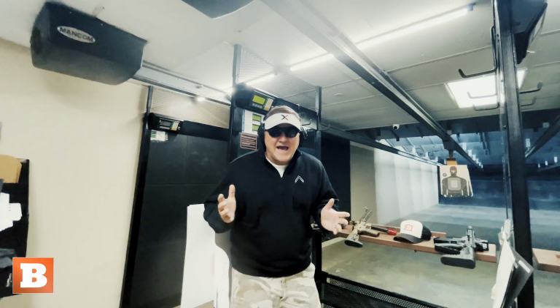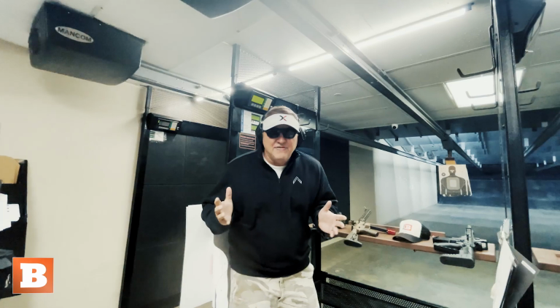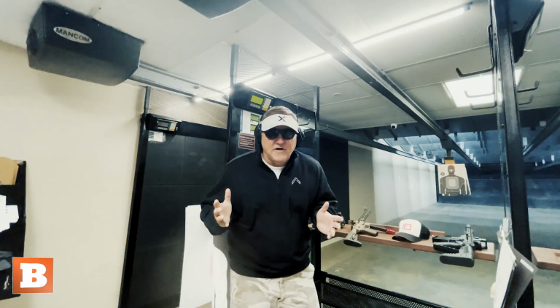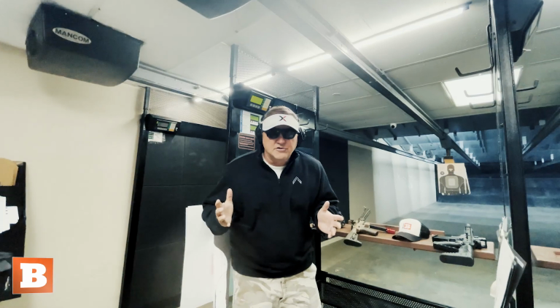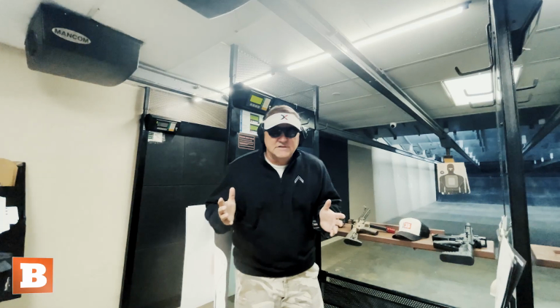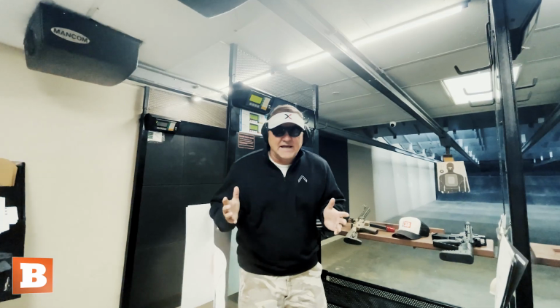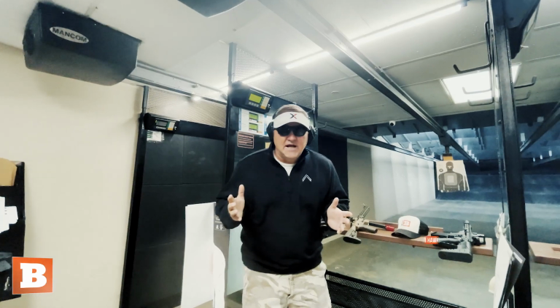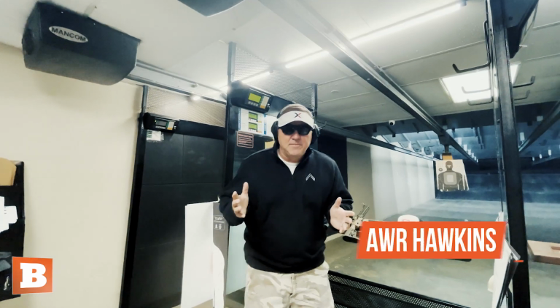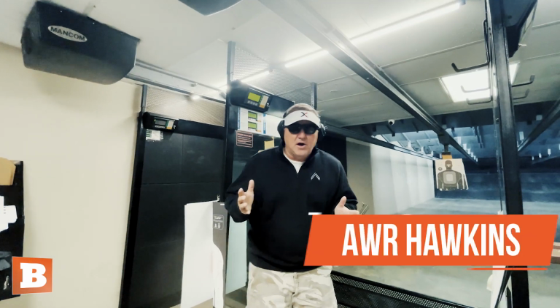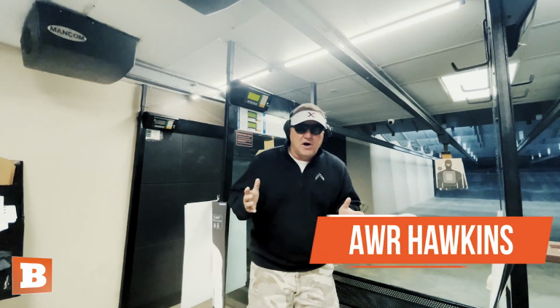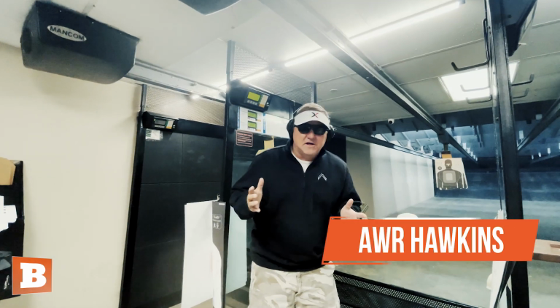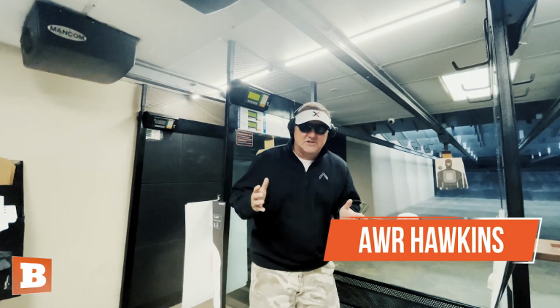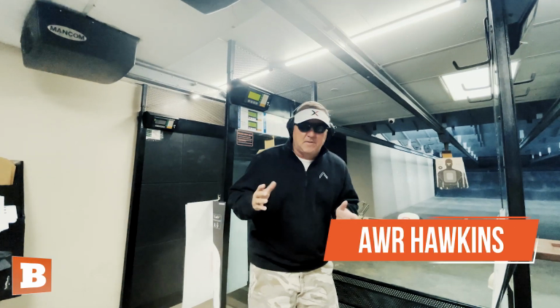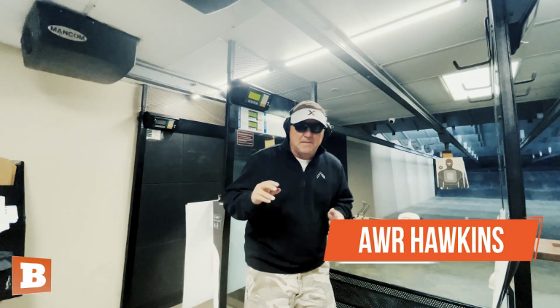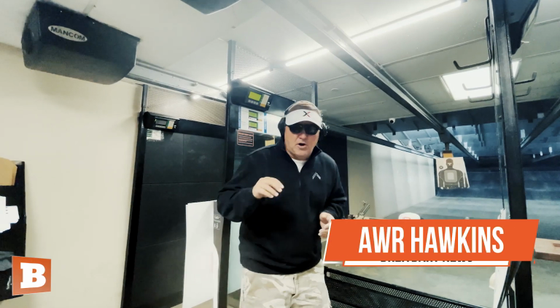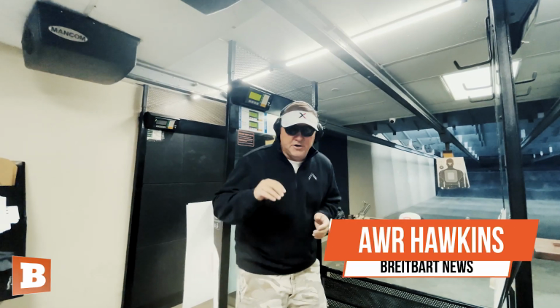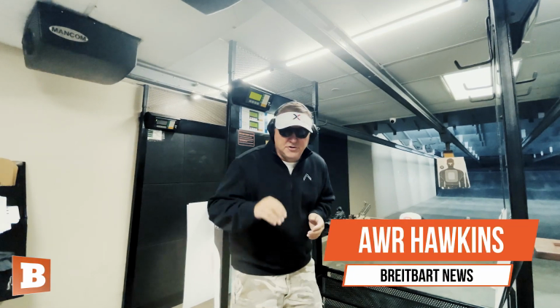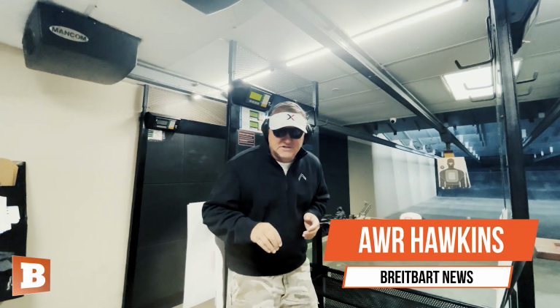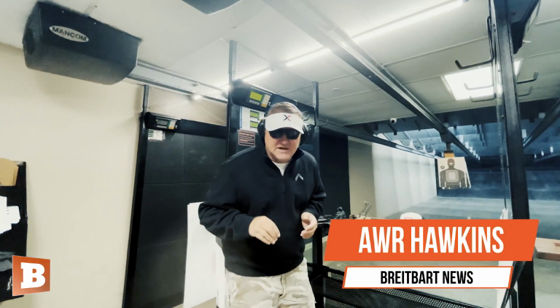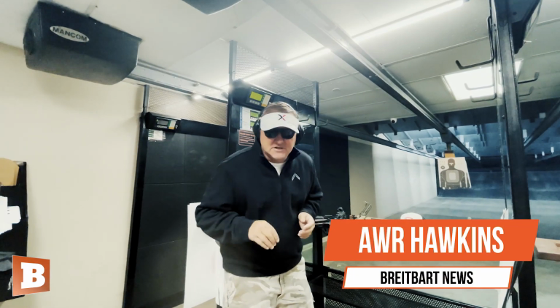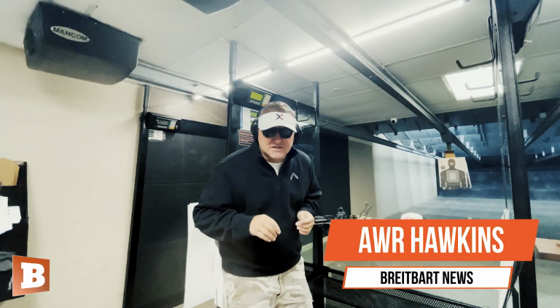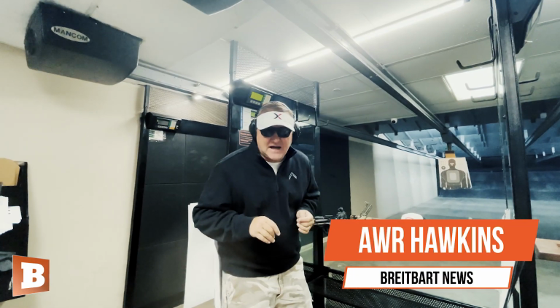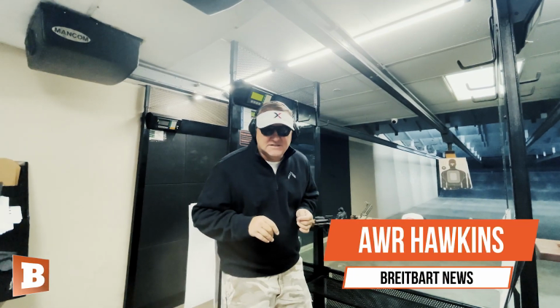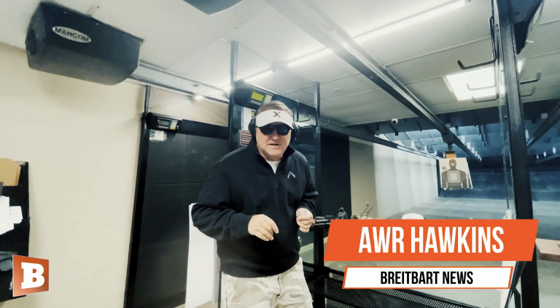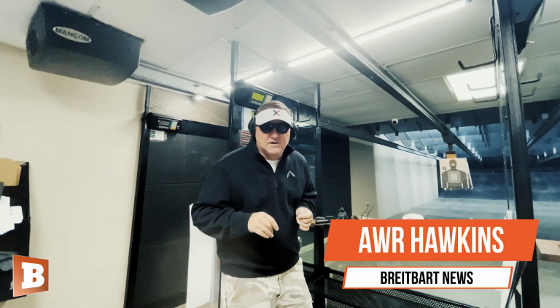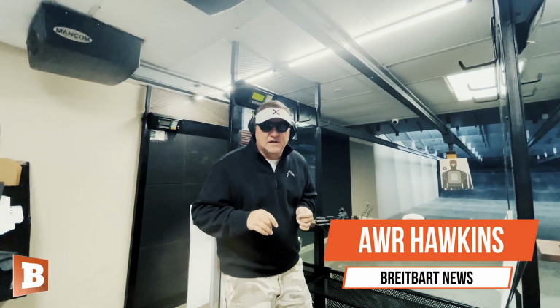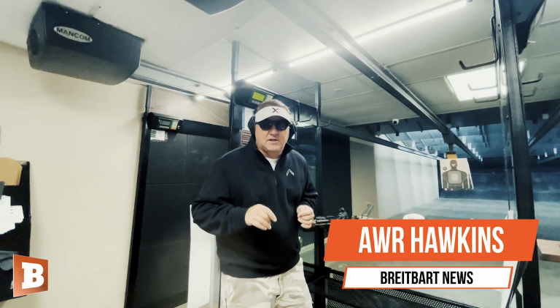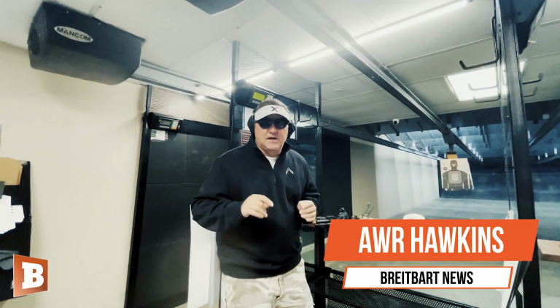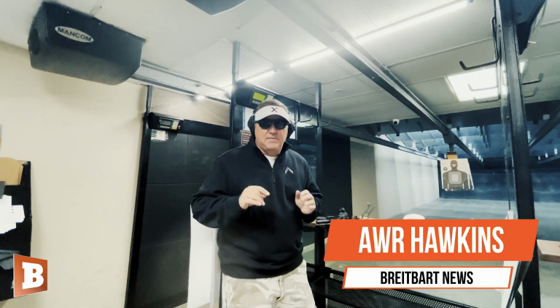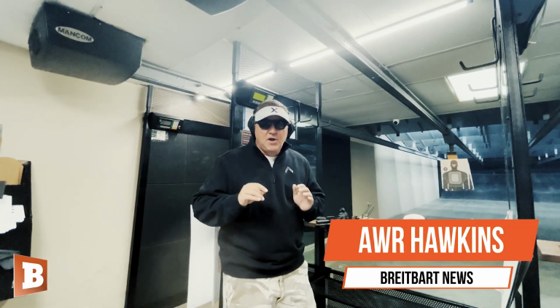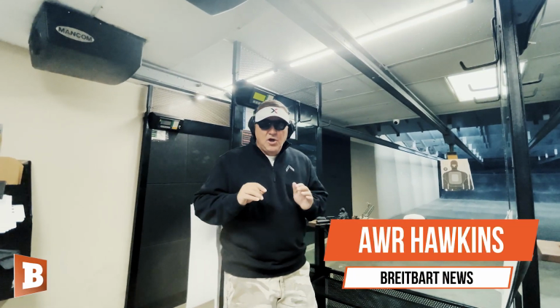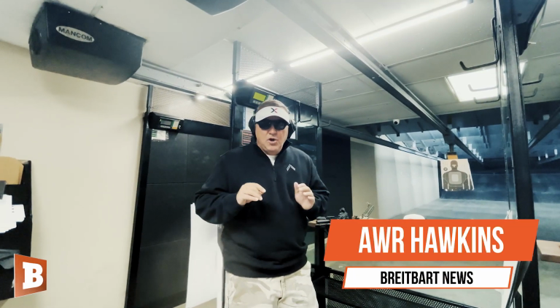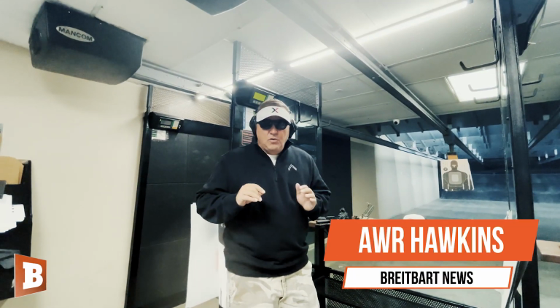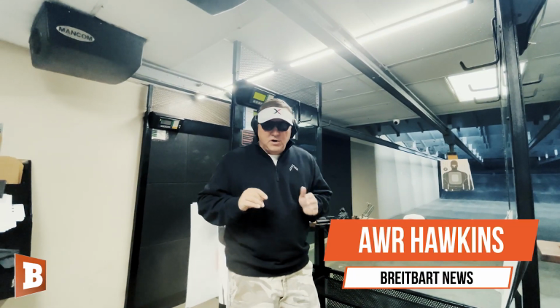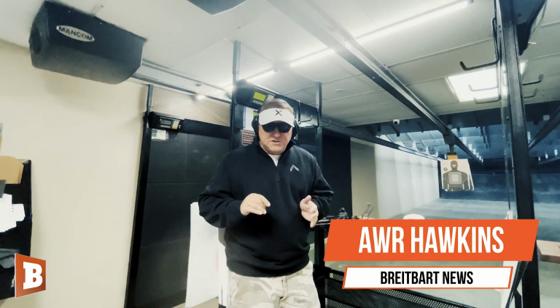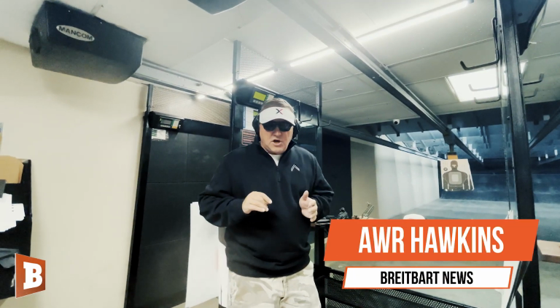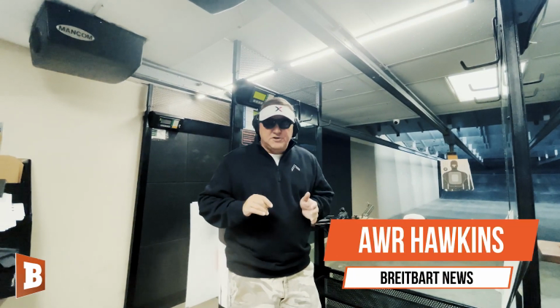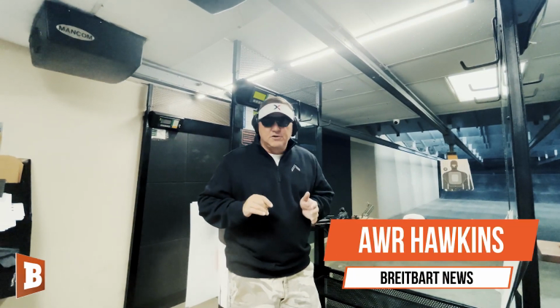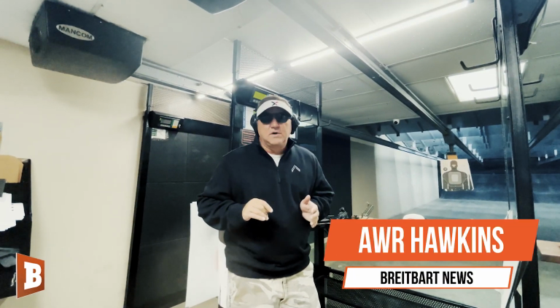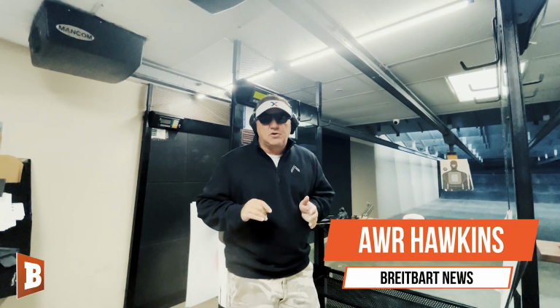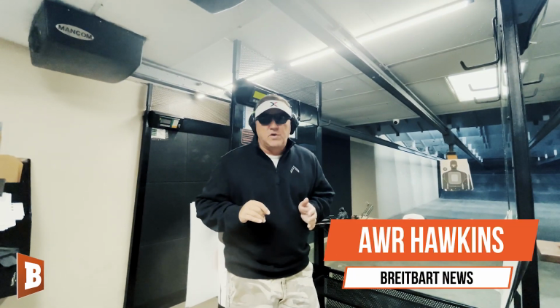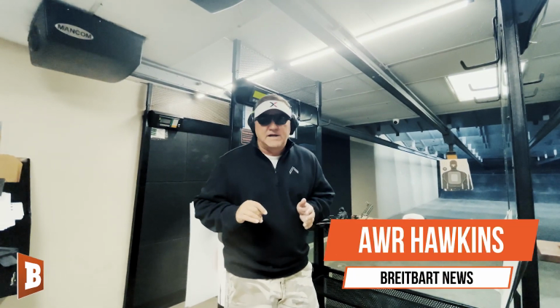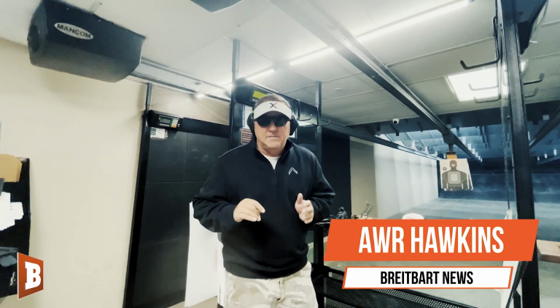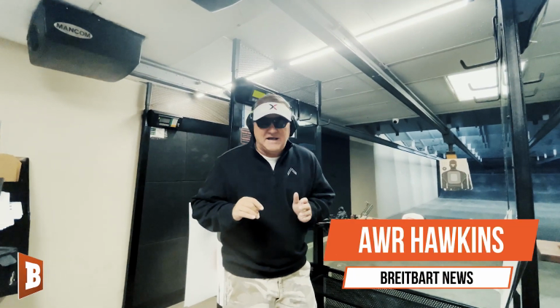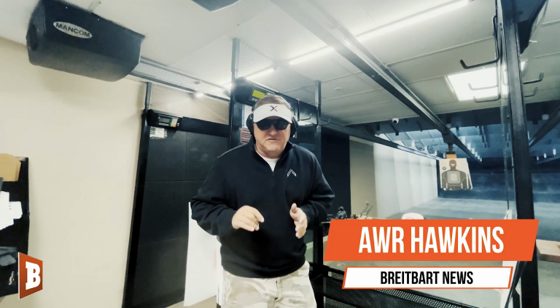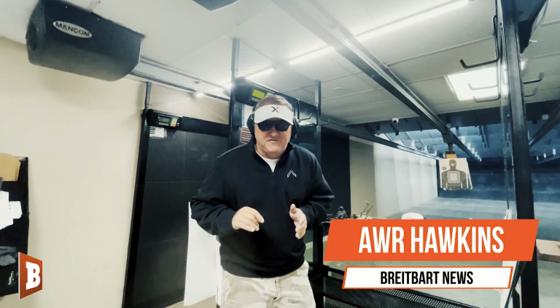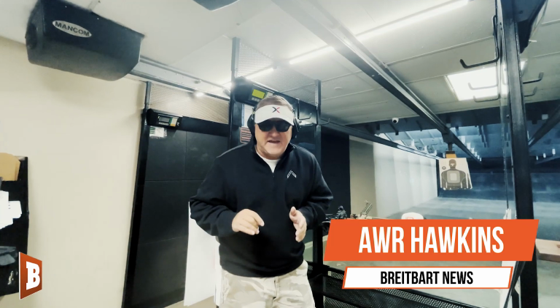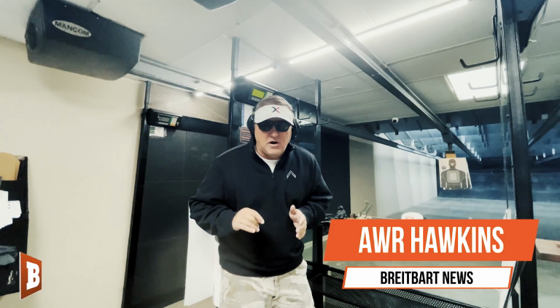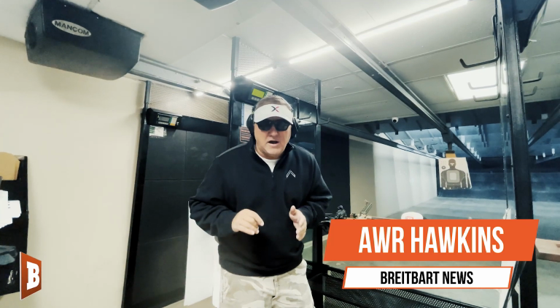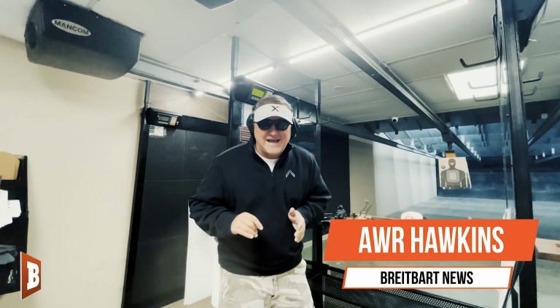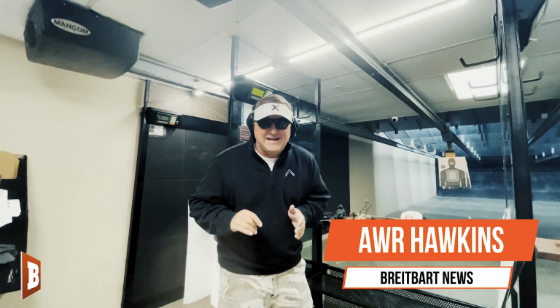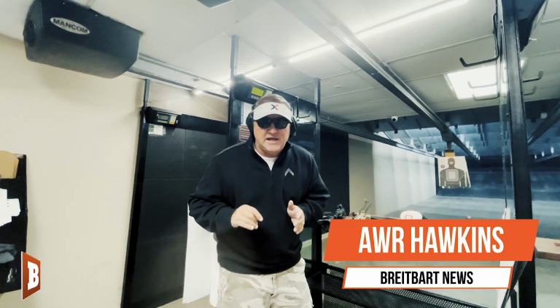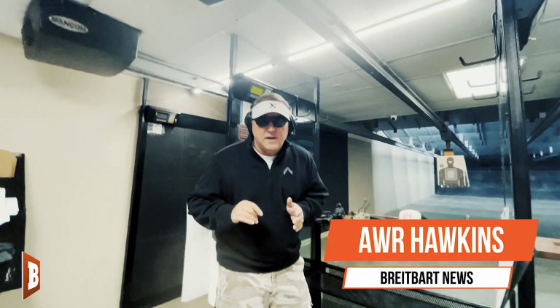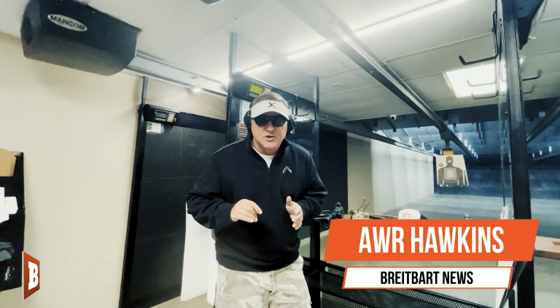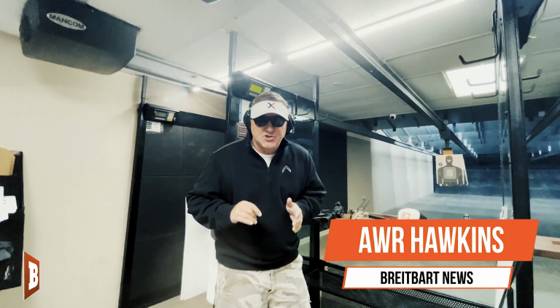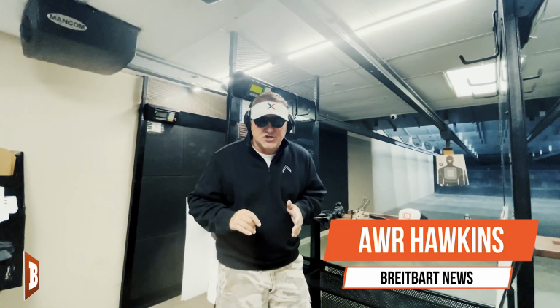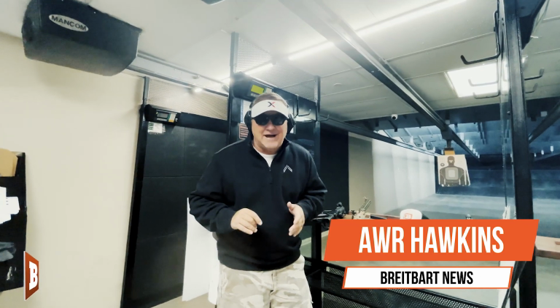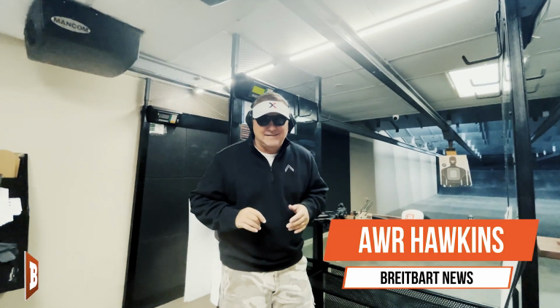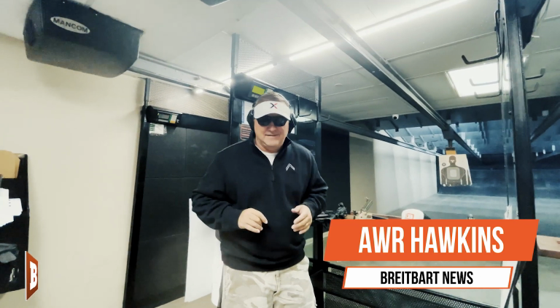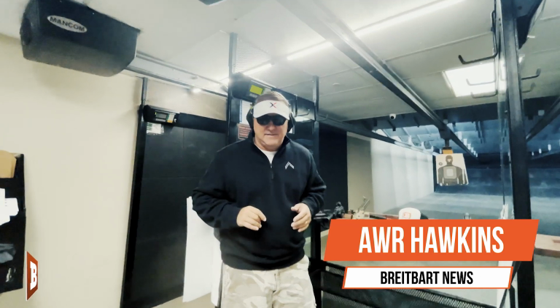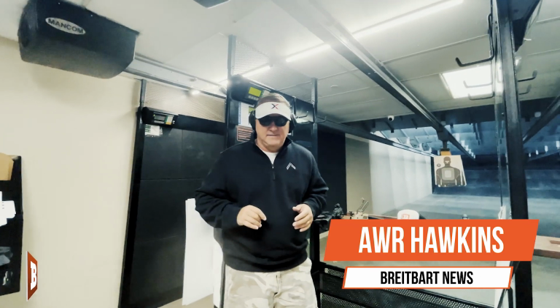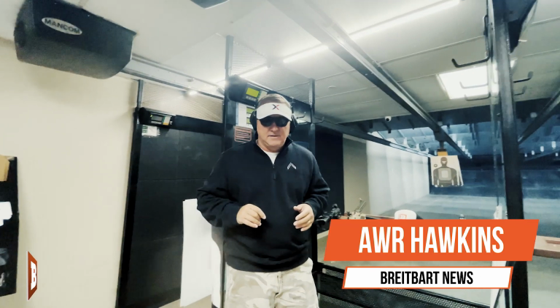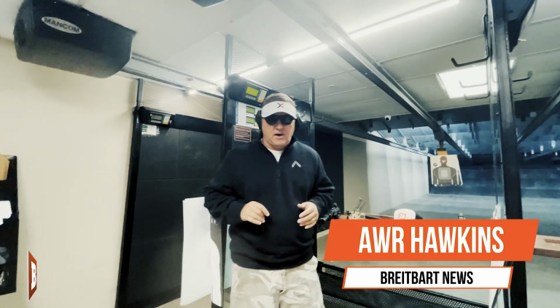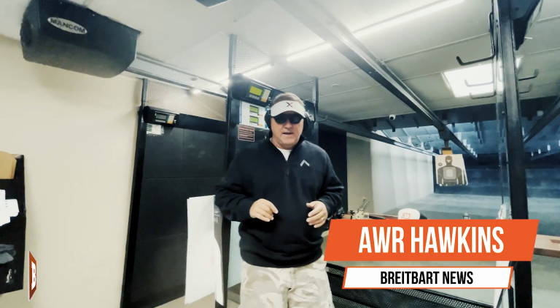Hey folks, AWR Hawkins by Breitbart News here at Scottsdale Gun Club. I want to talk to you real quick about the VR-80 shotgun.